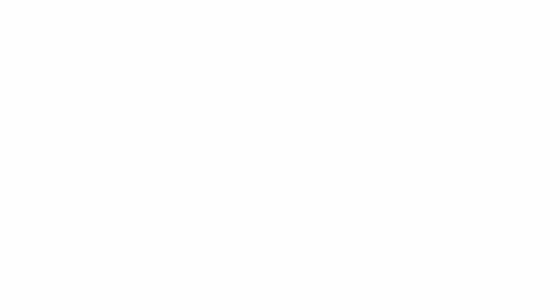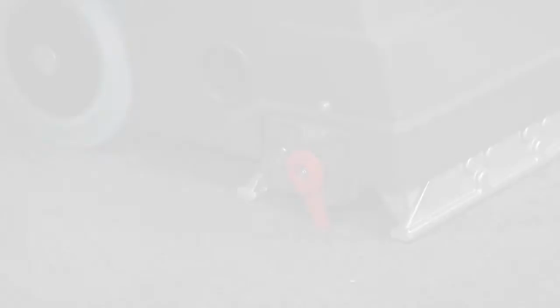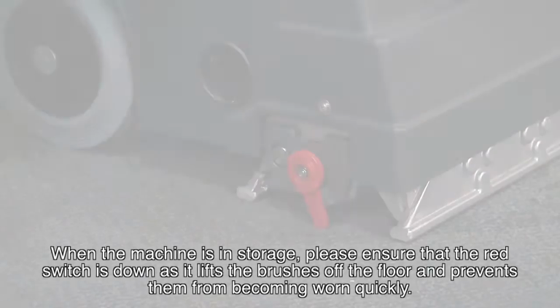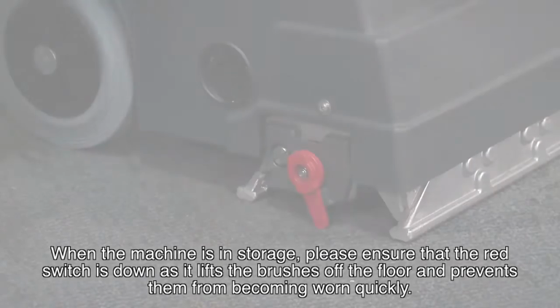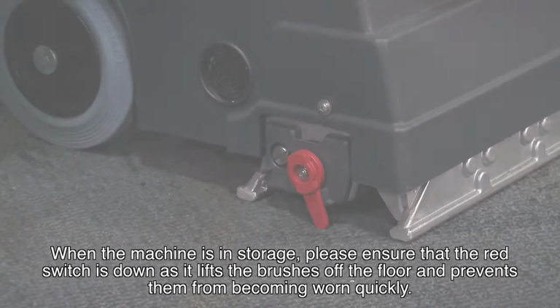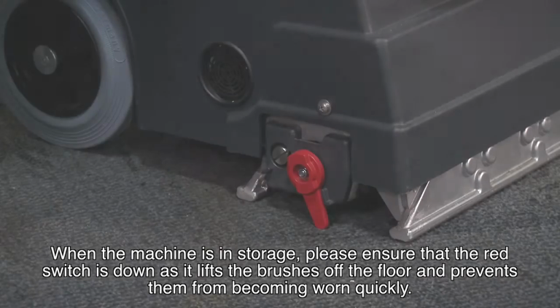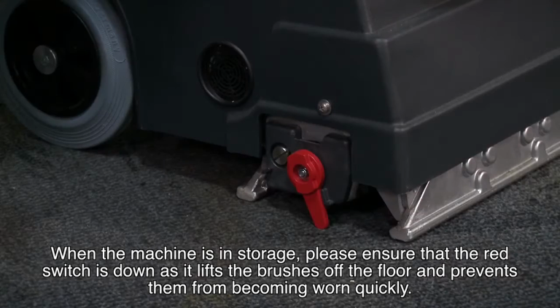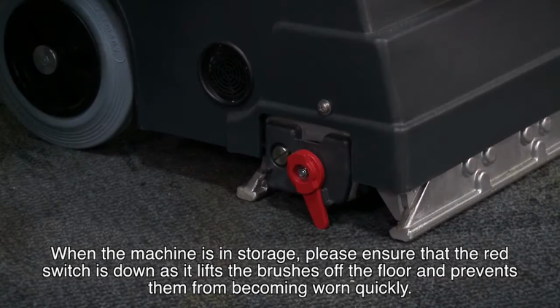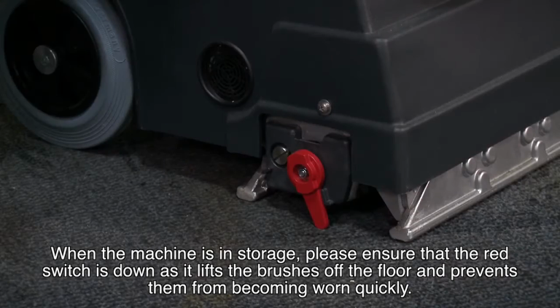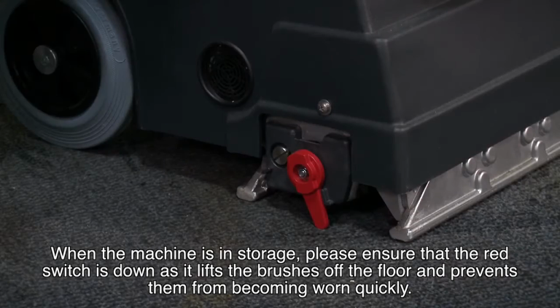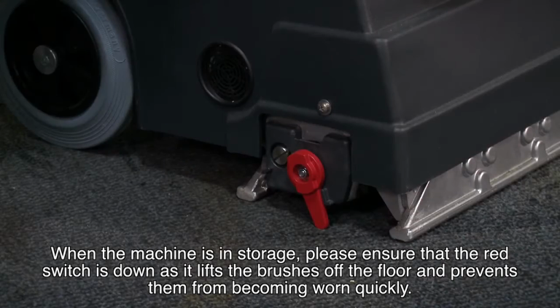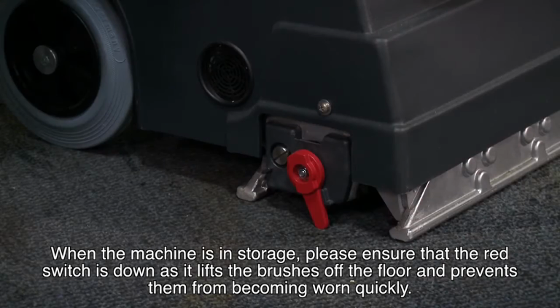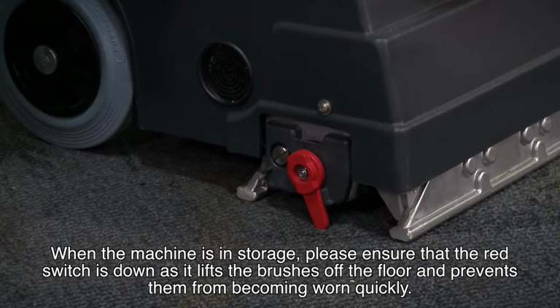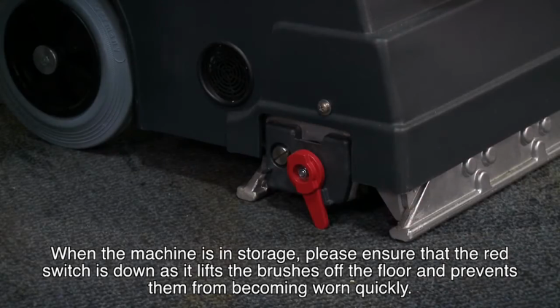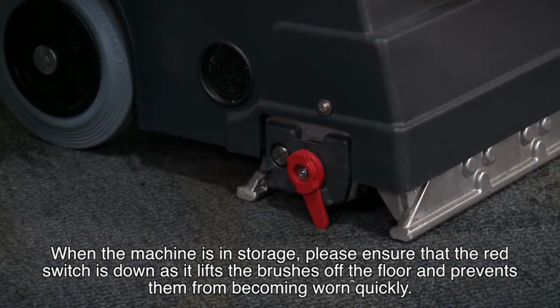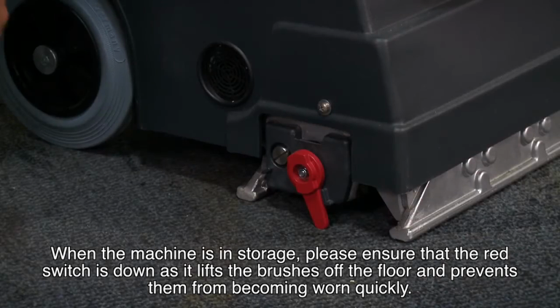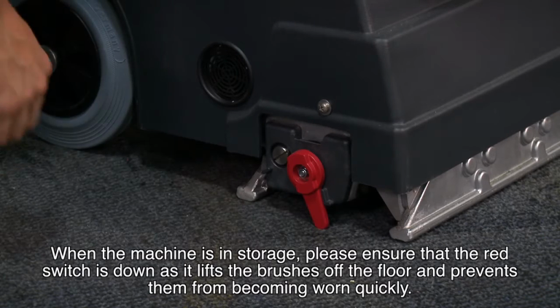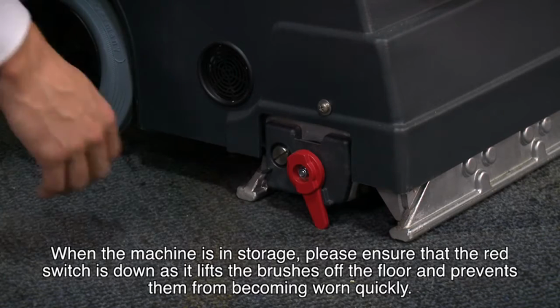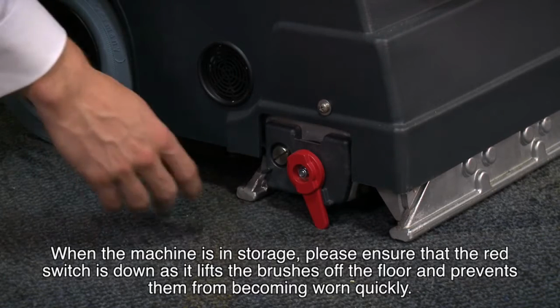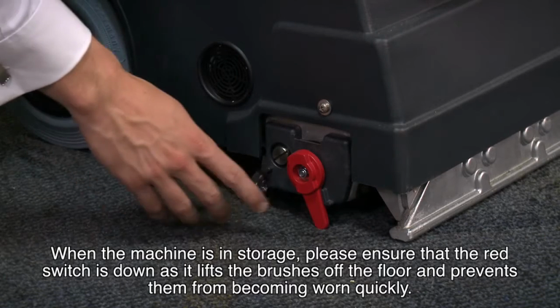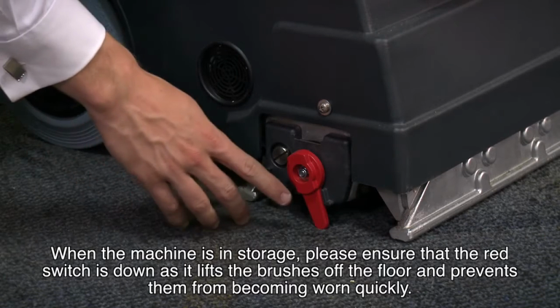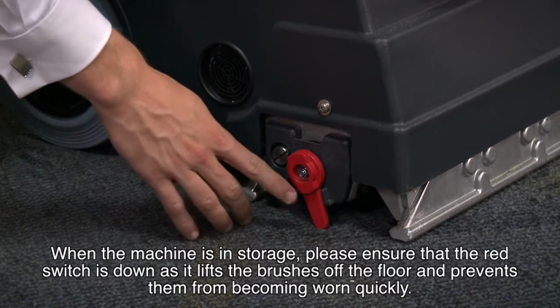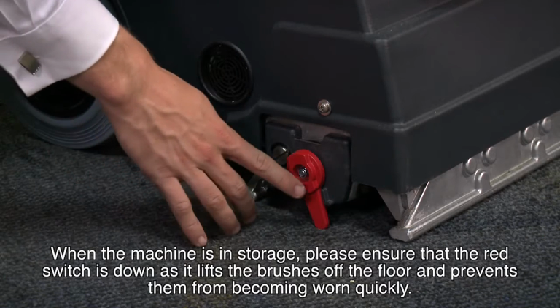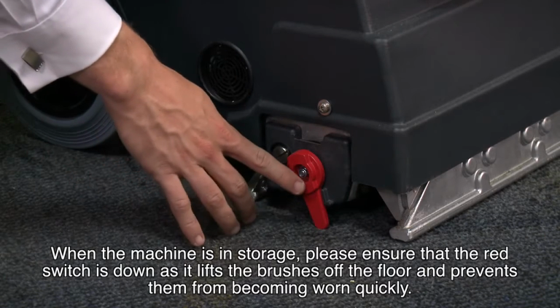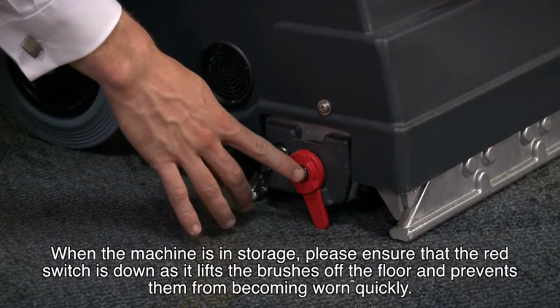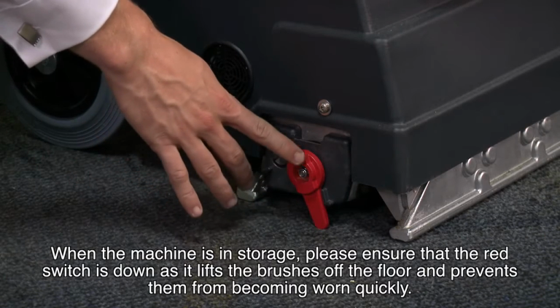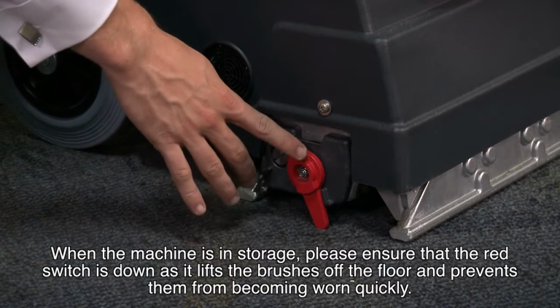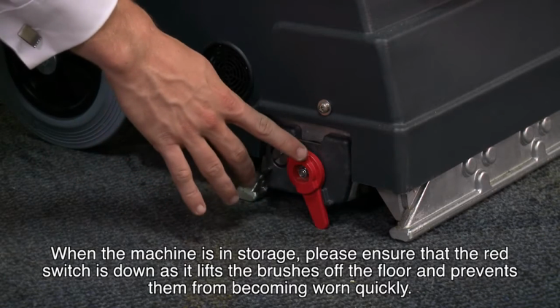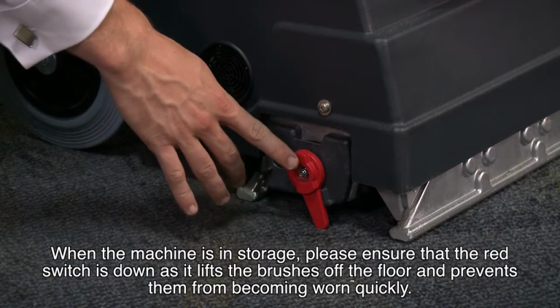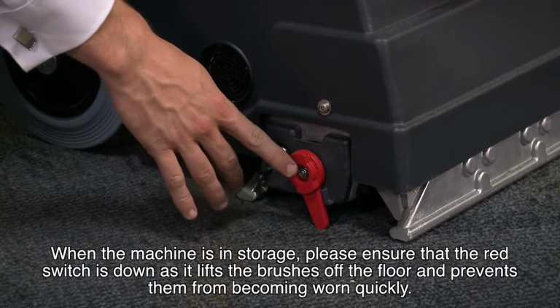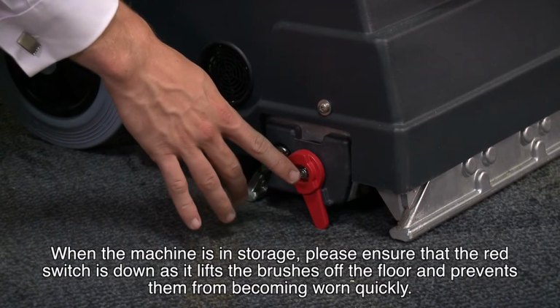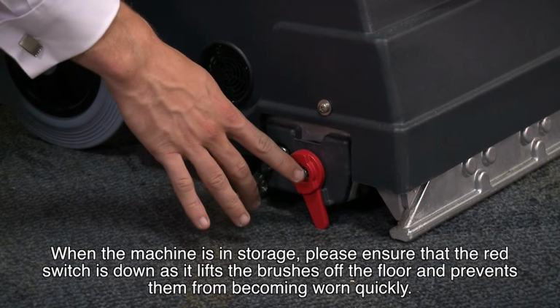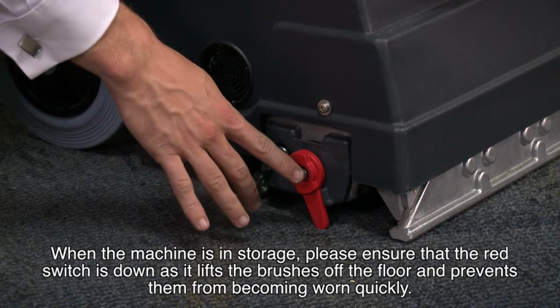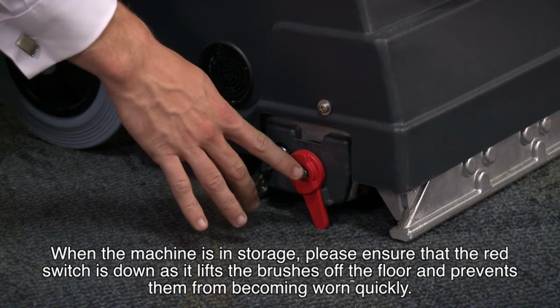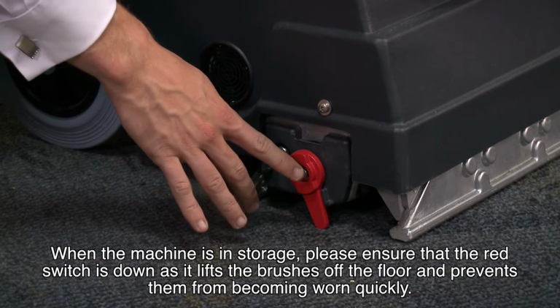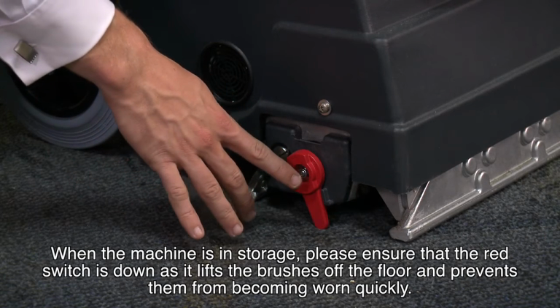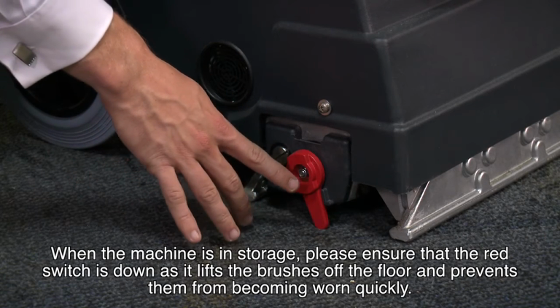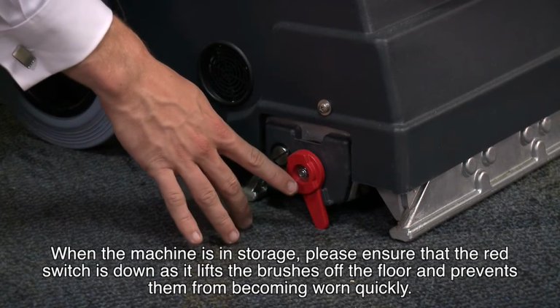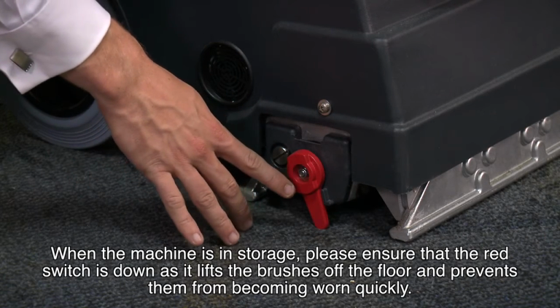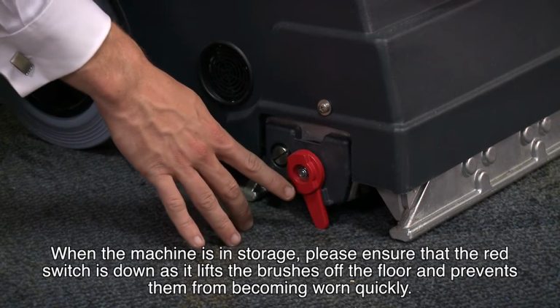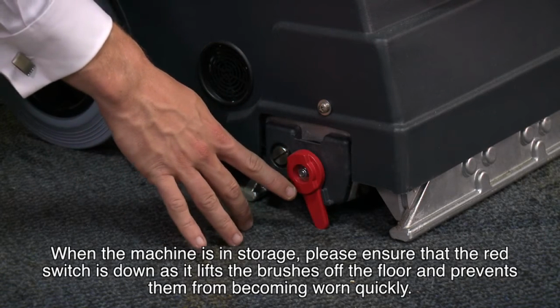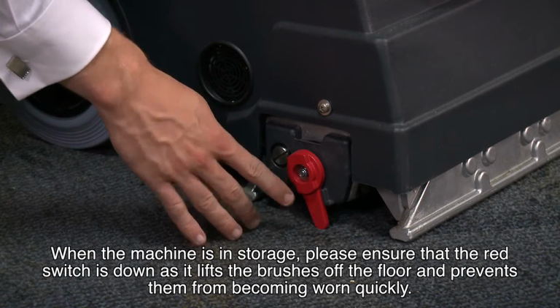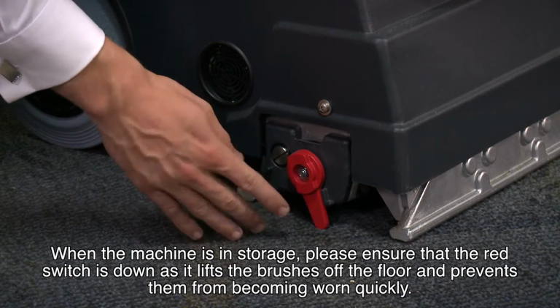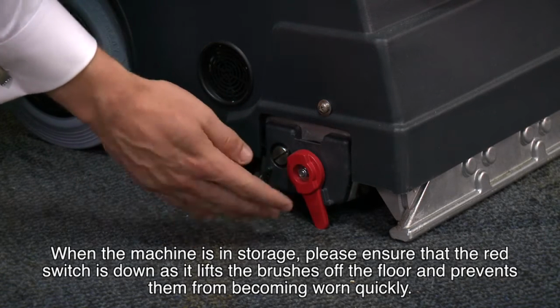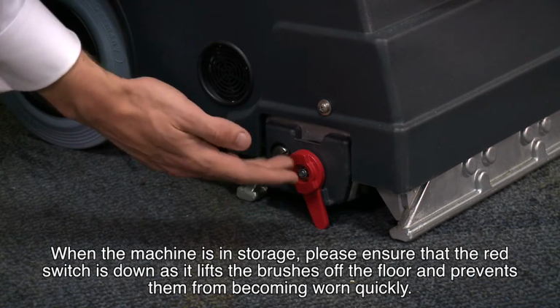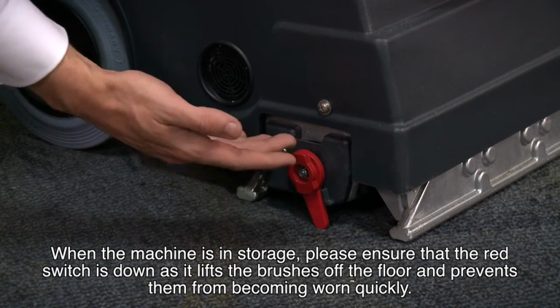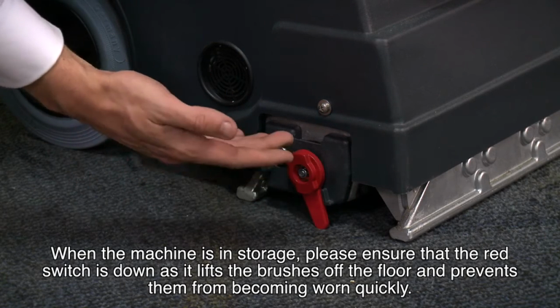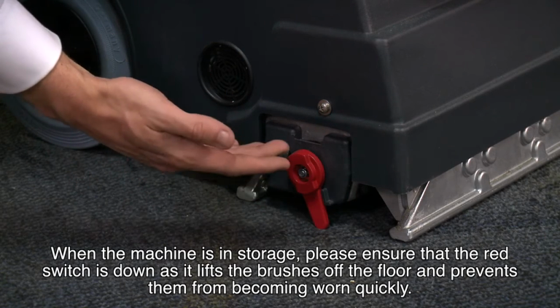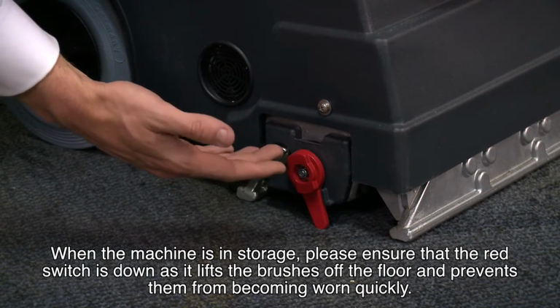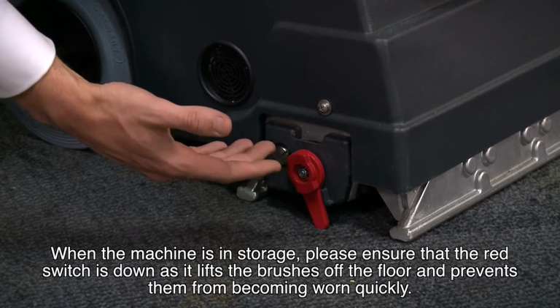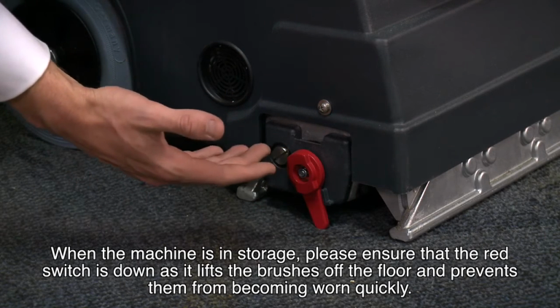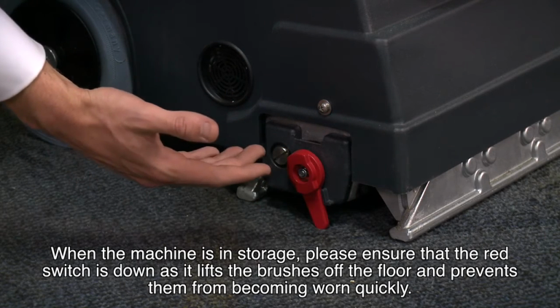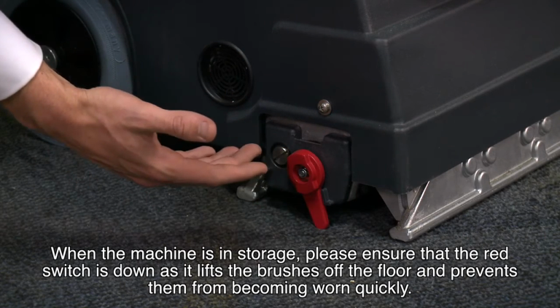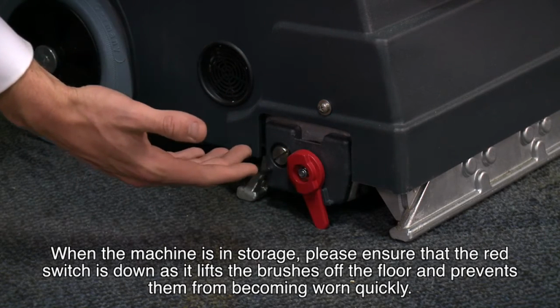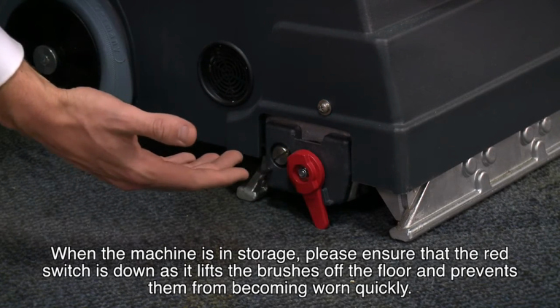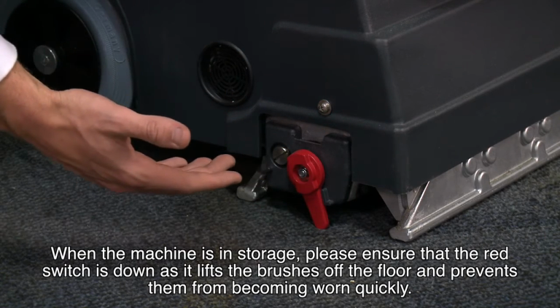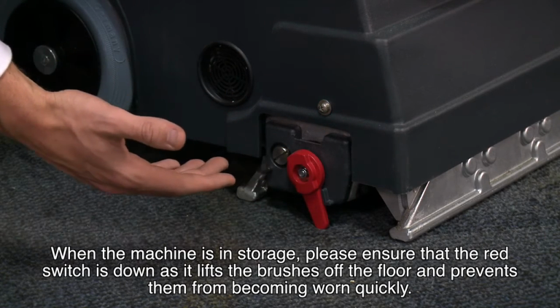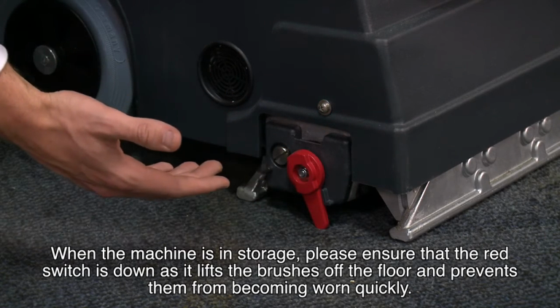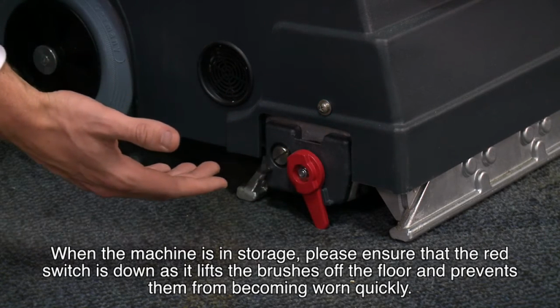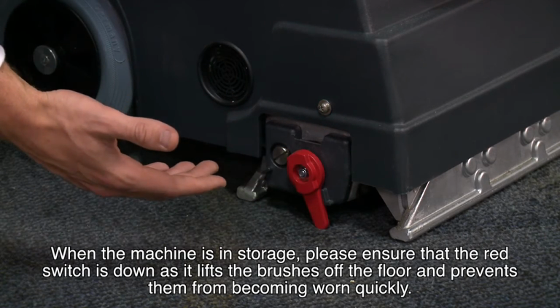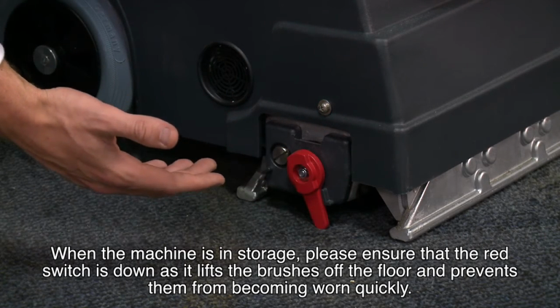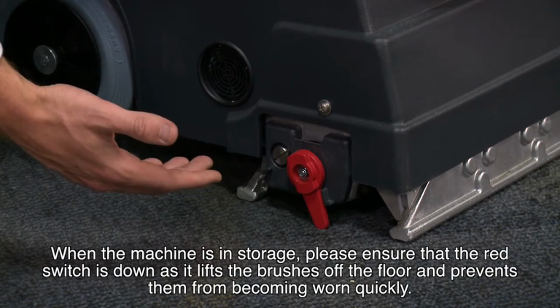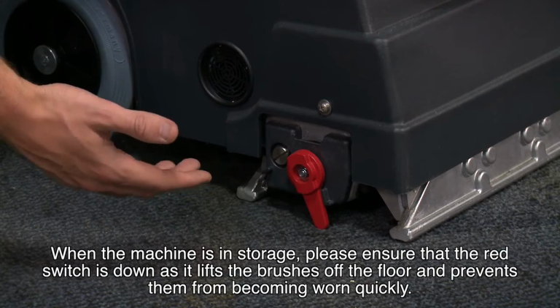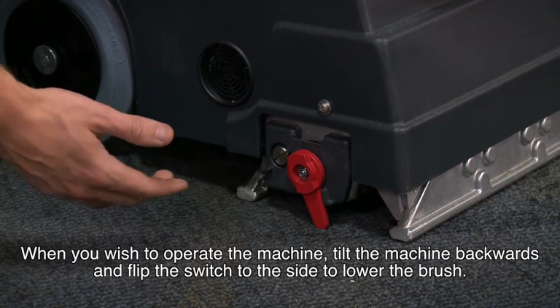When the machine is in storage, please ensure that the red switch is down, as it lifts the brushes off the floor and prevents them from wearing out quickly.